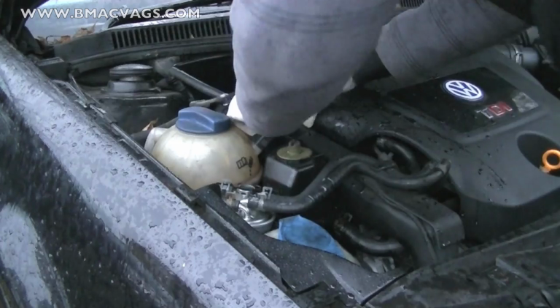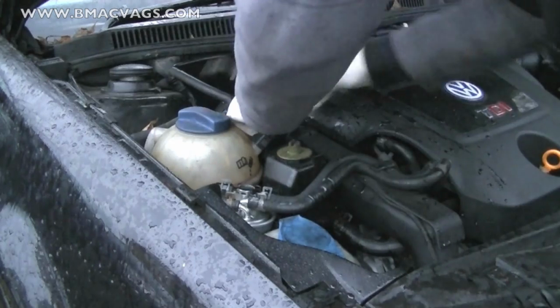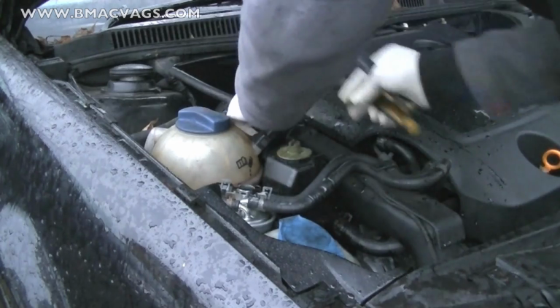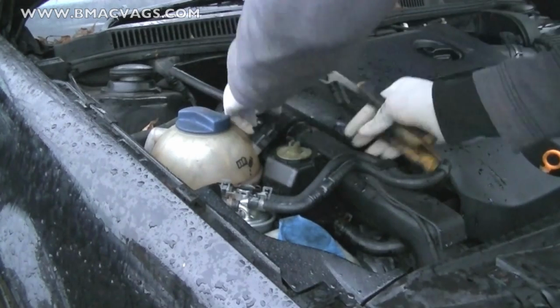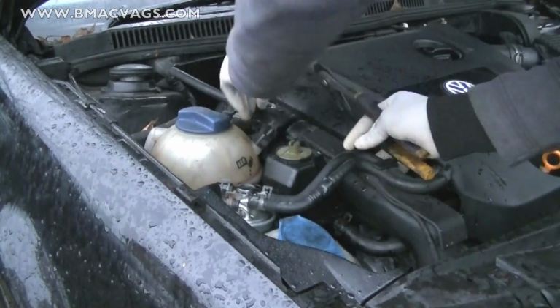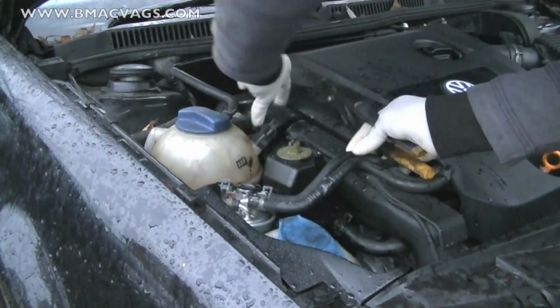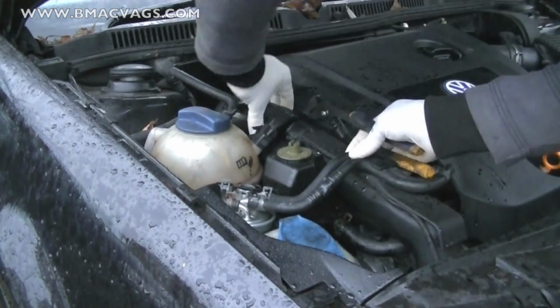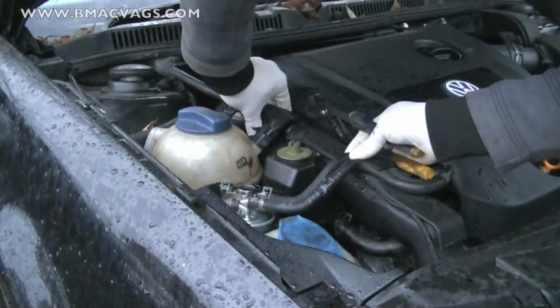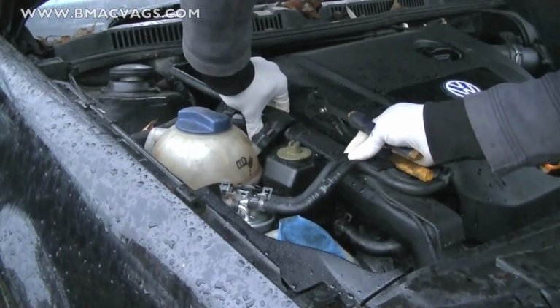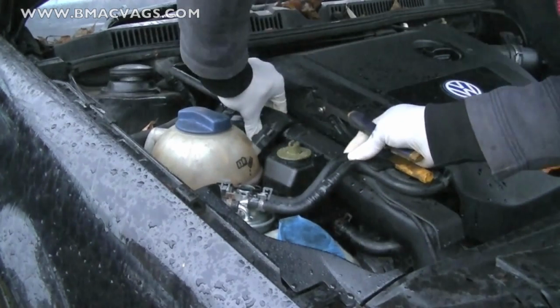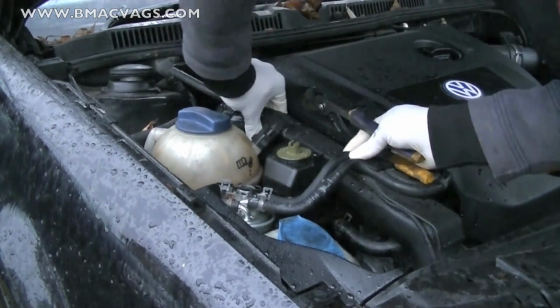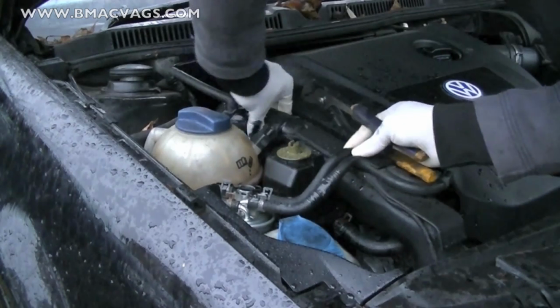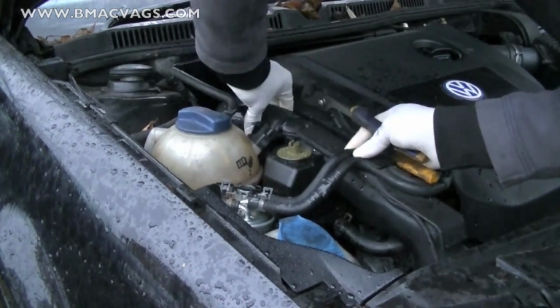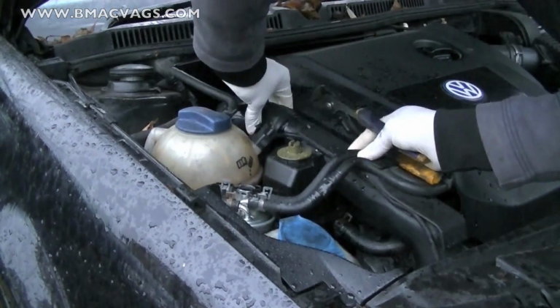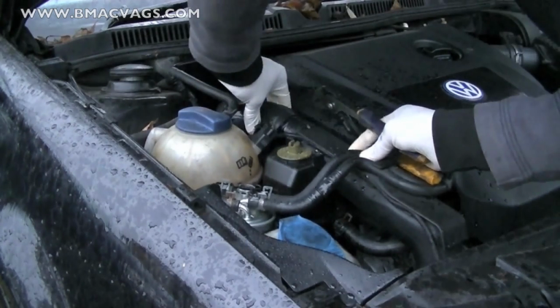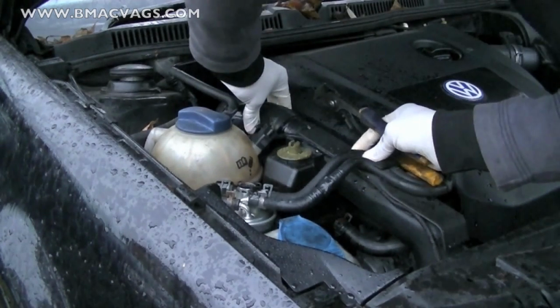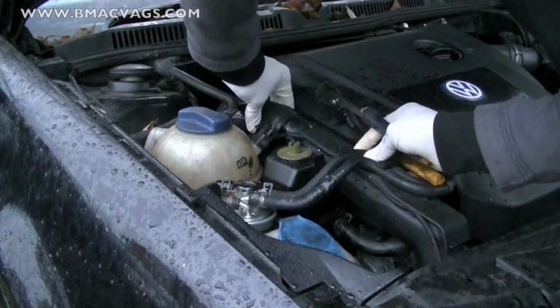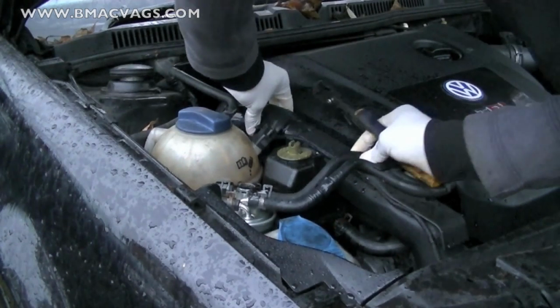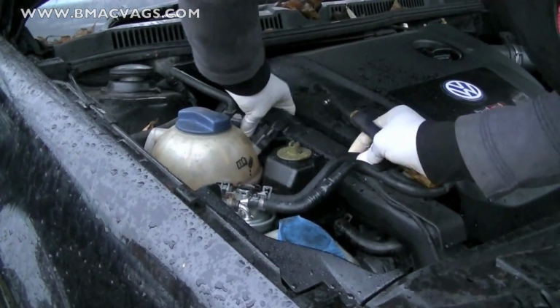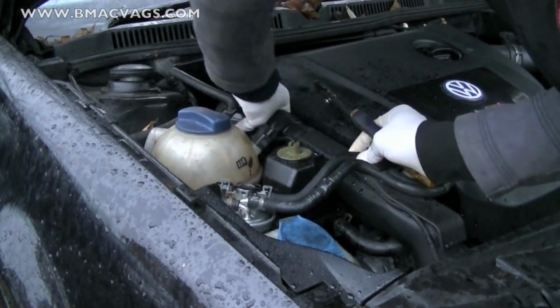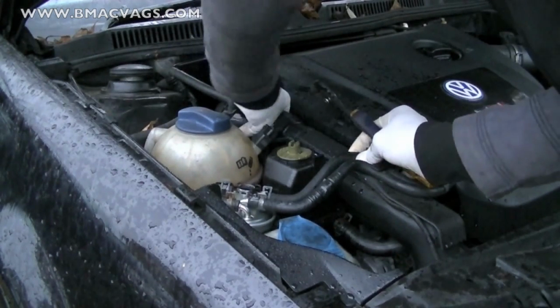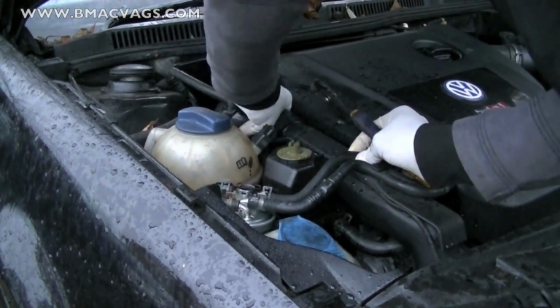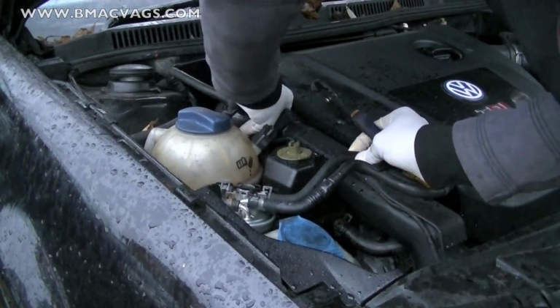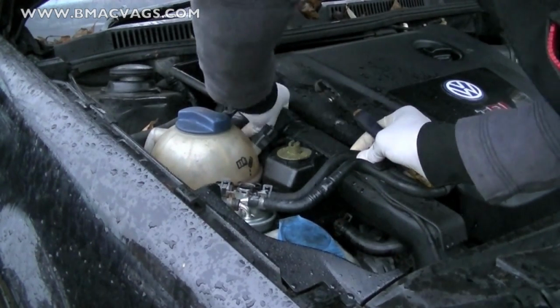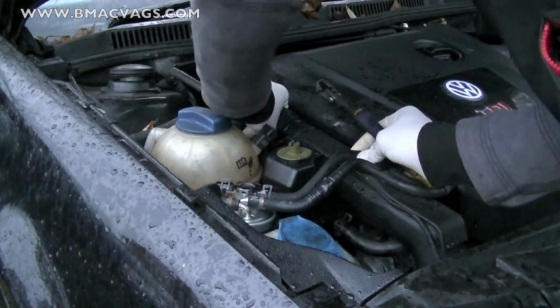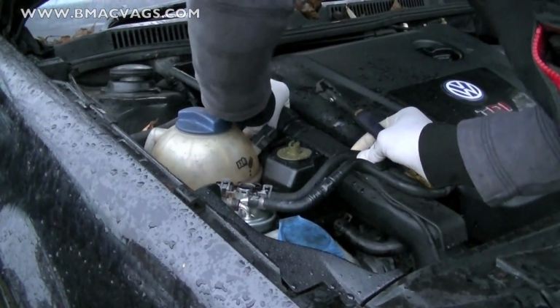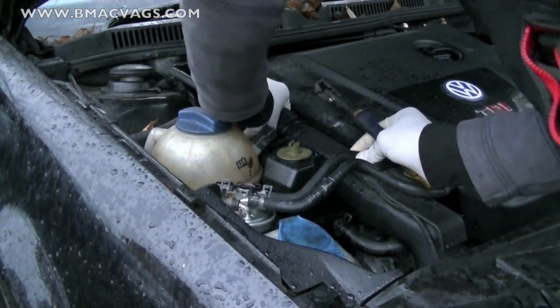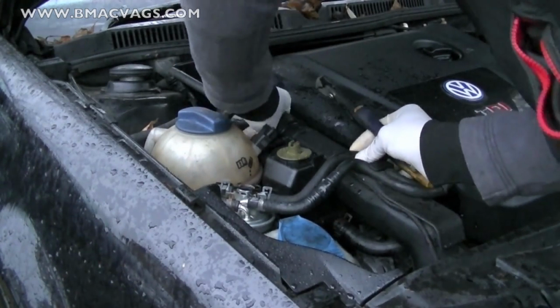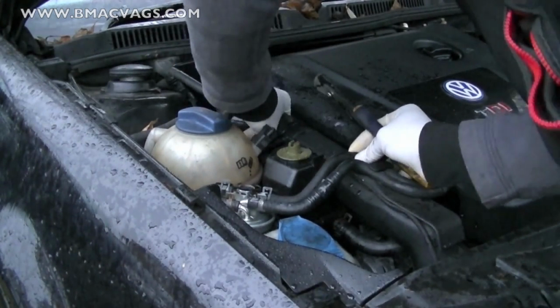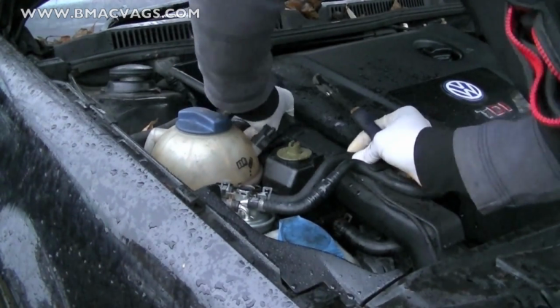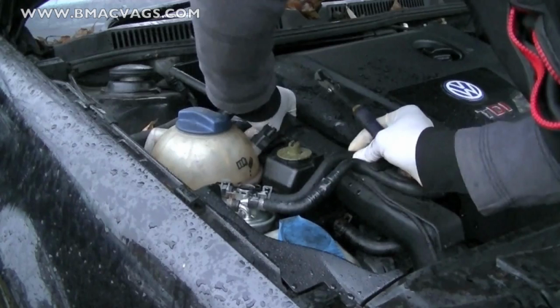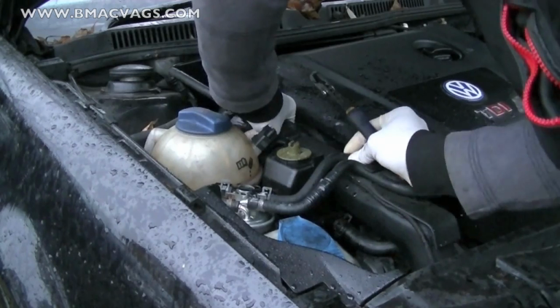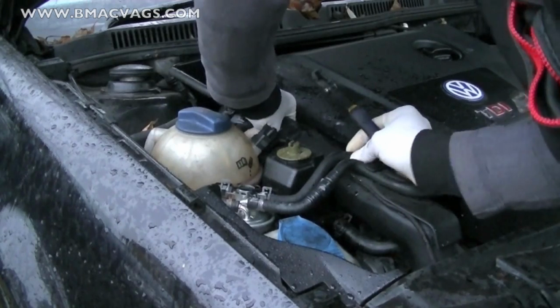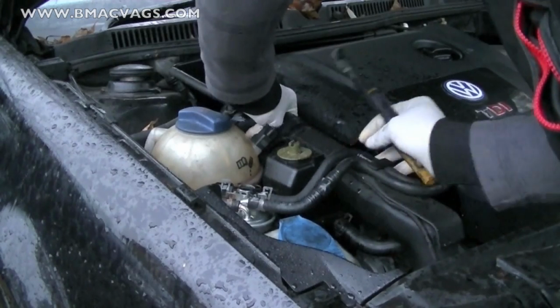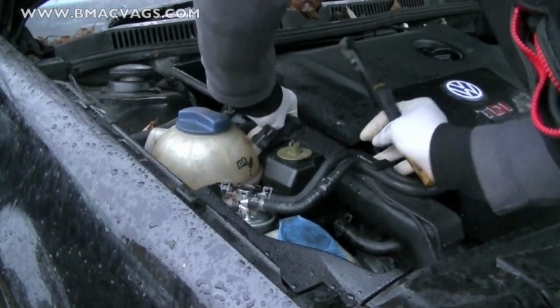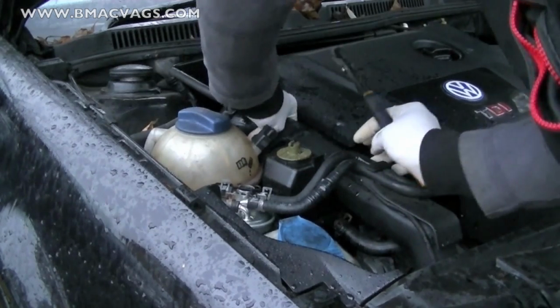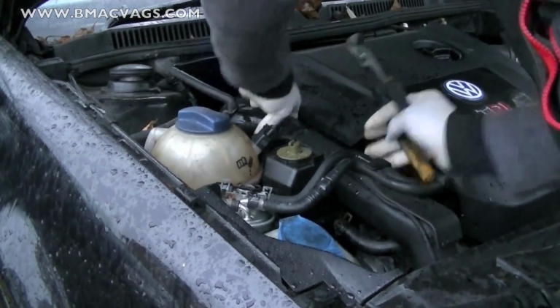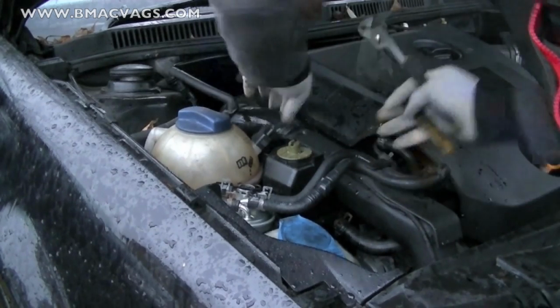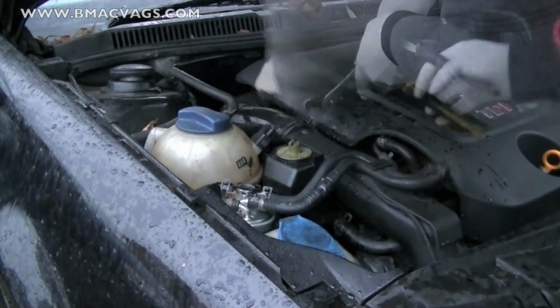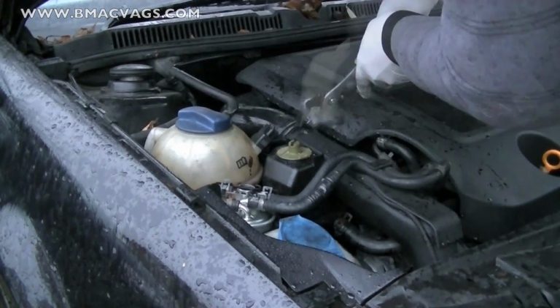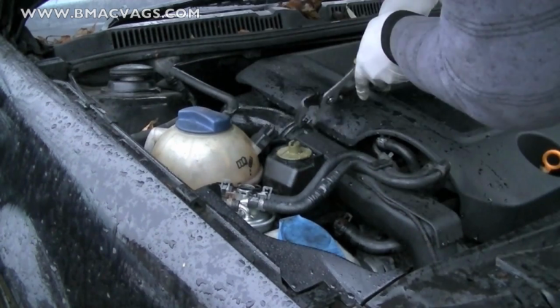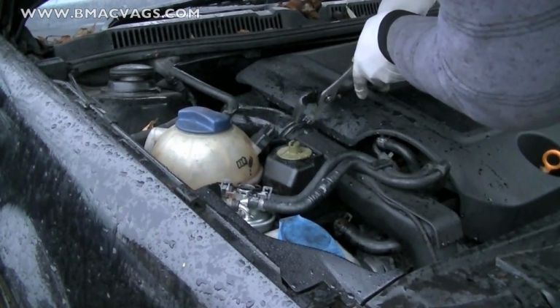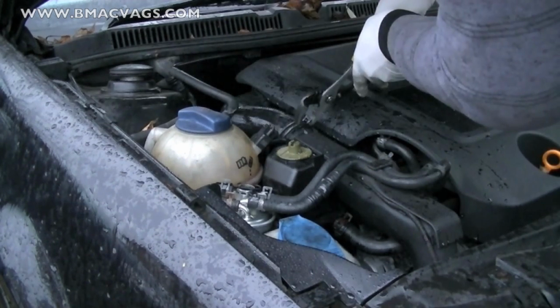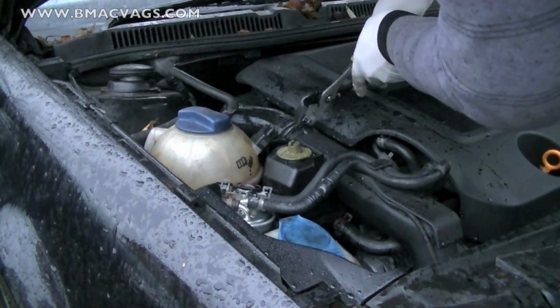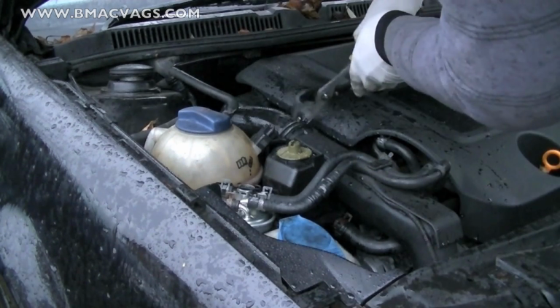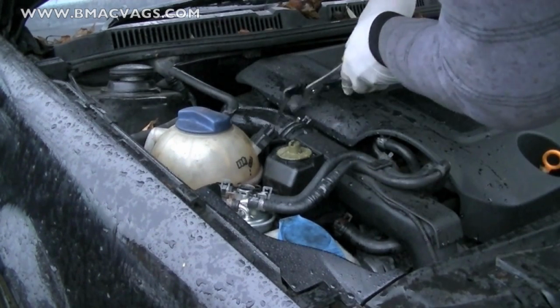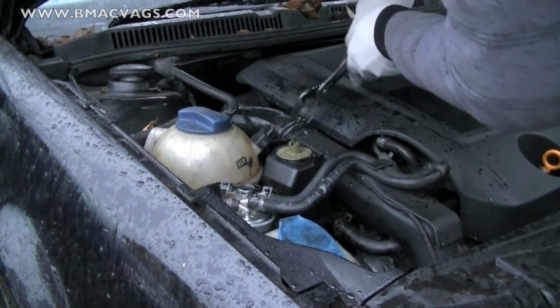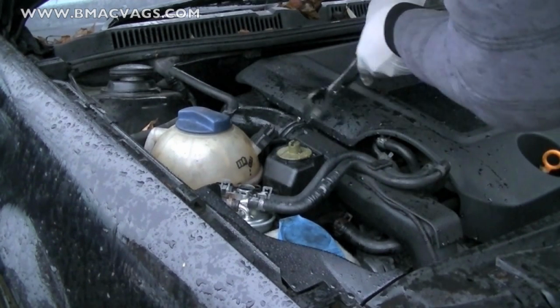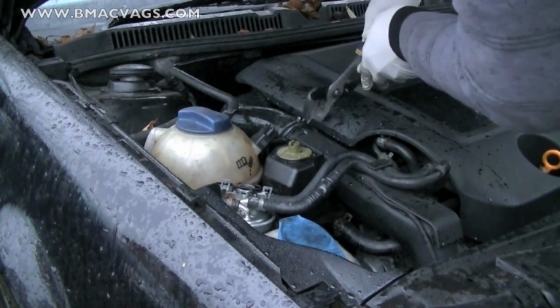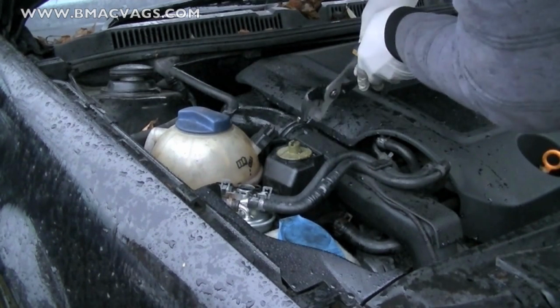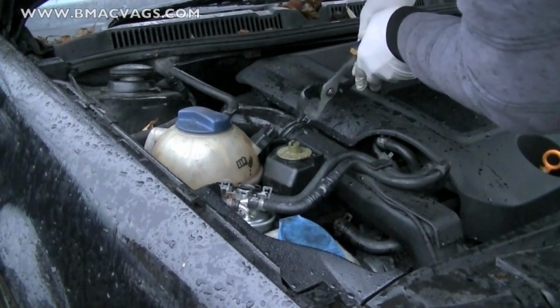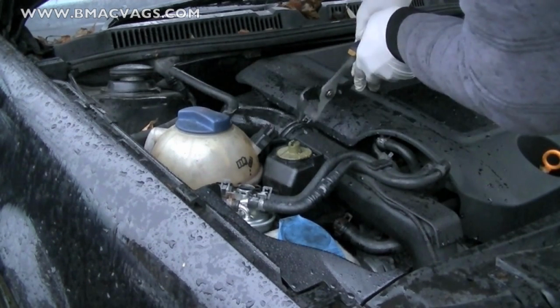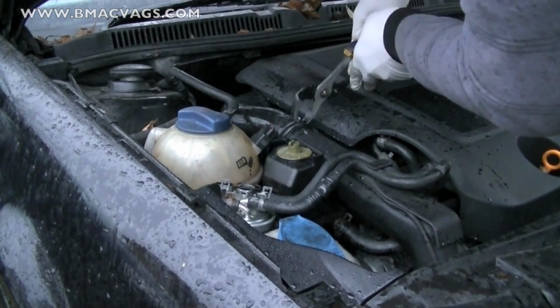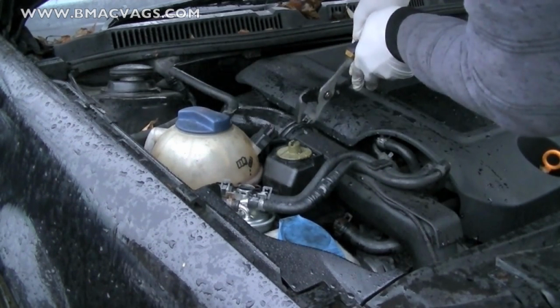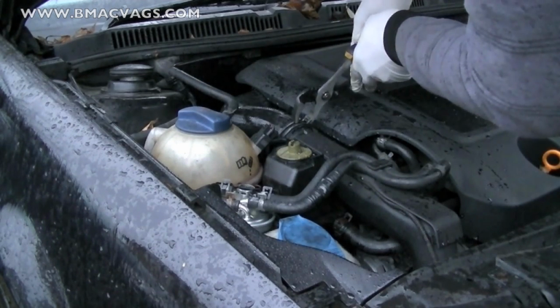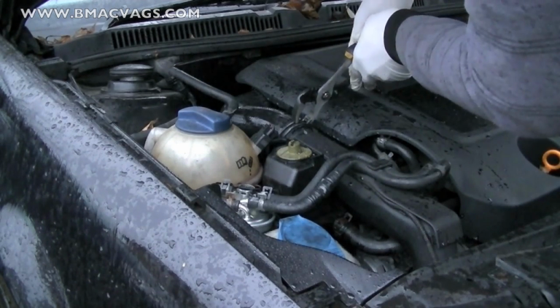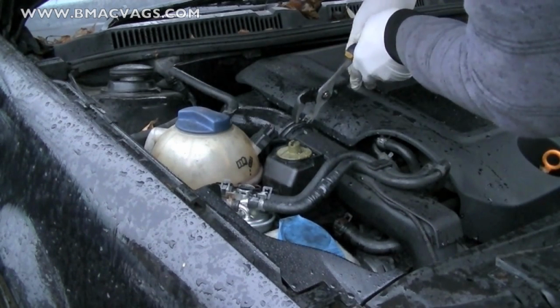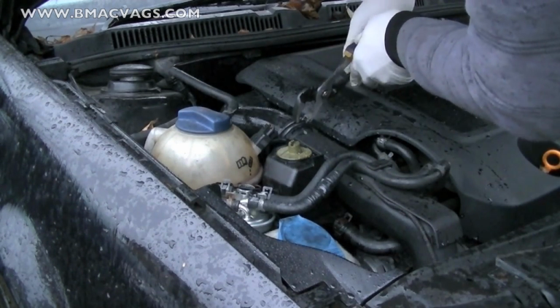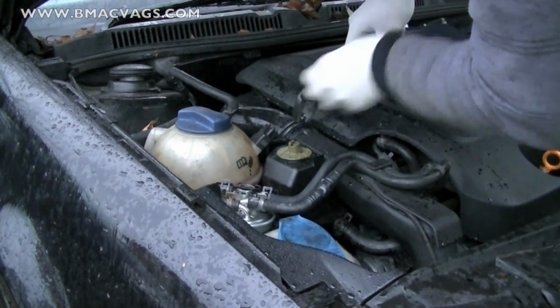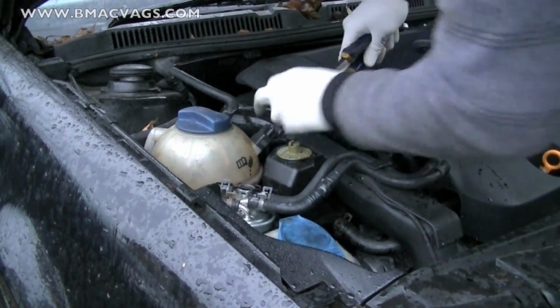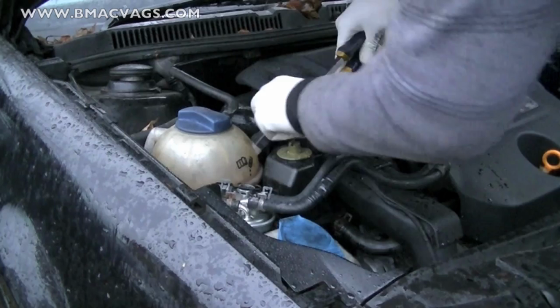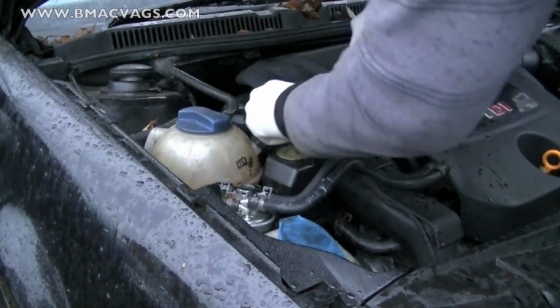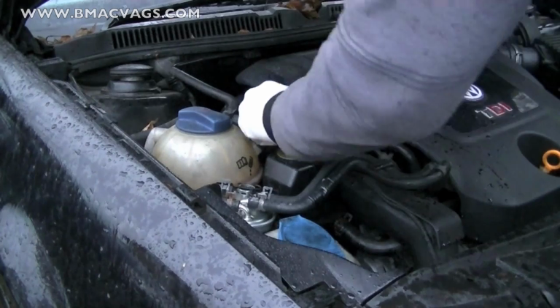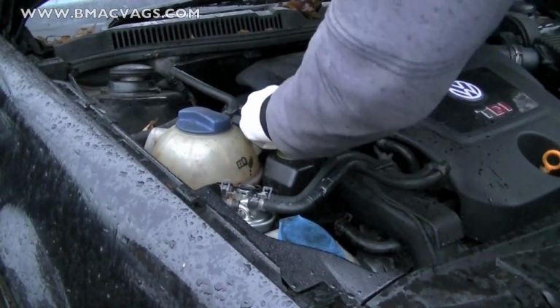Once you've finished doing the water cleaning, water cleansing, decarbonisation — whatever you want to call it — fit the car back up and take it for a test drive.